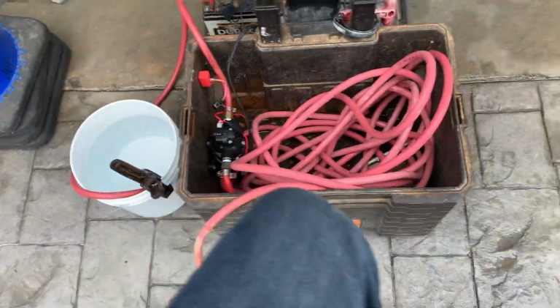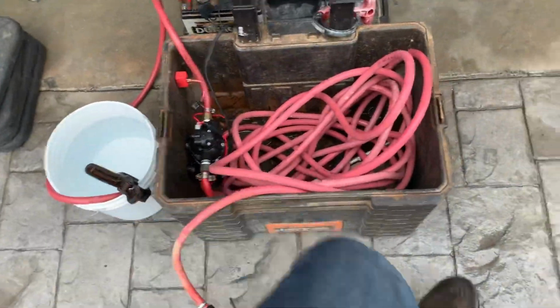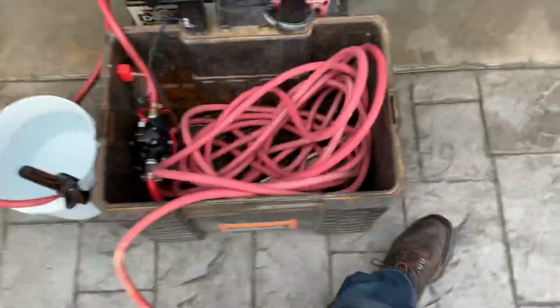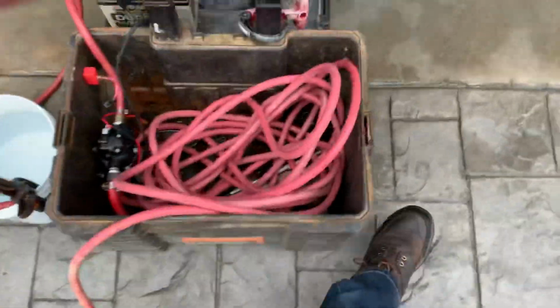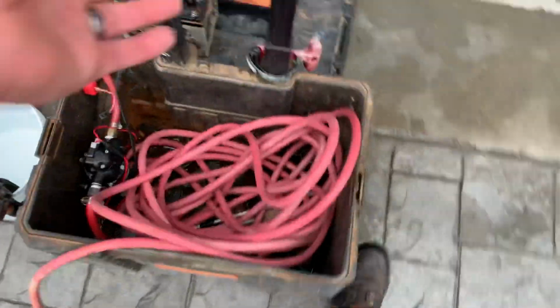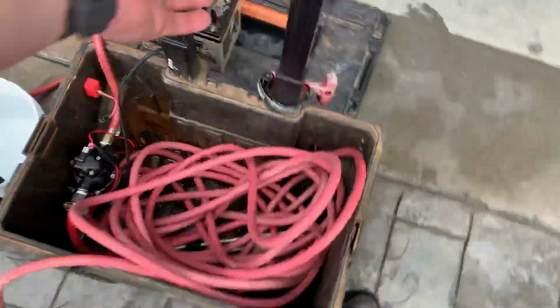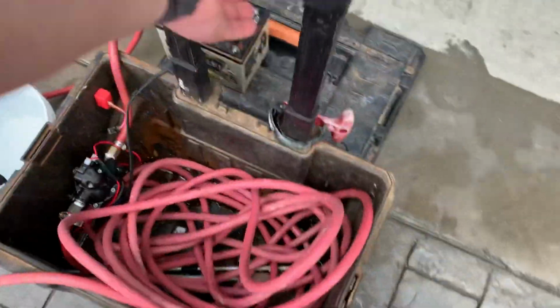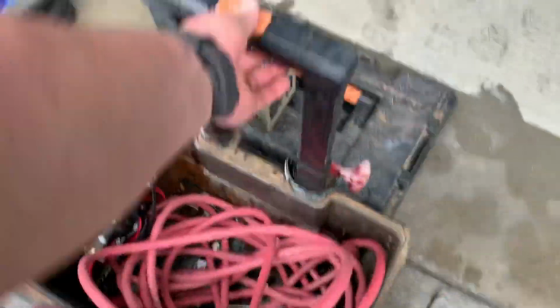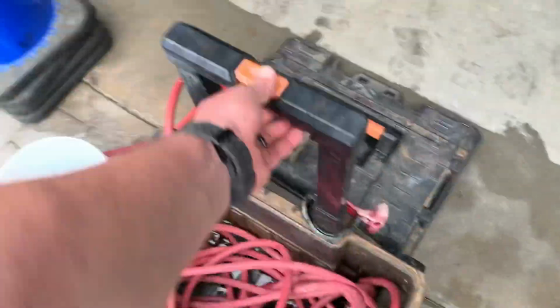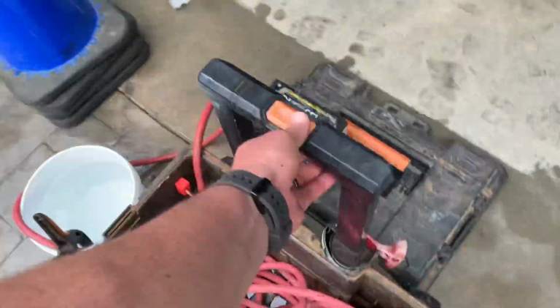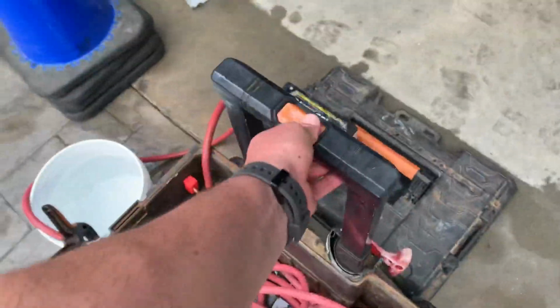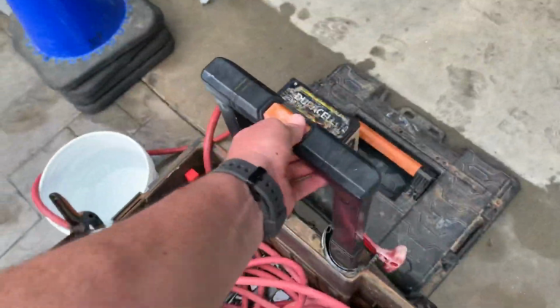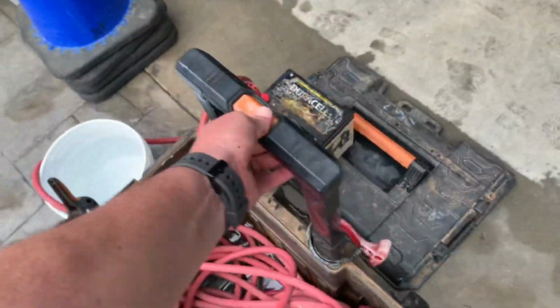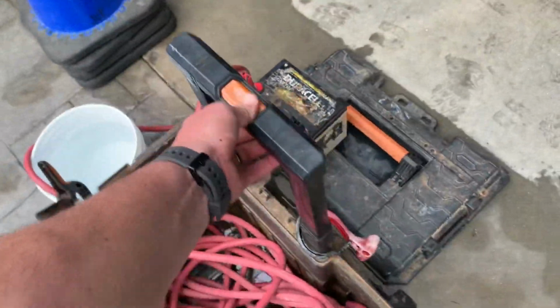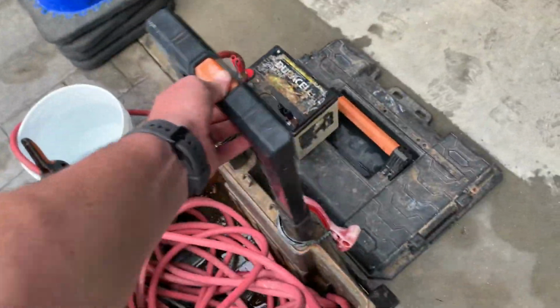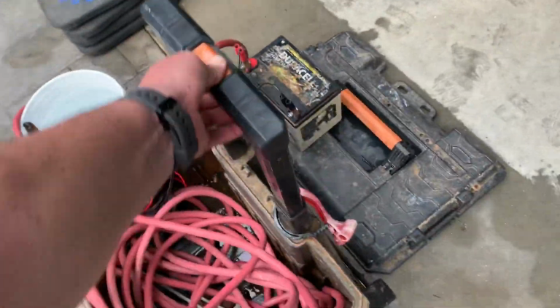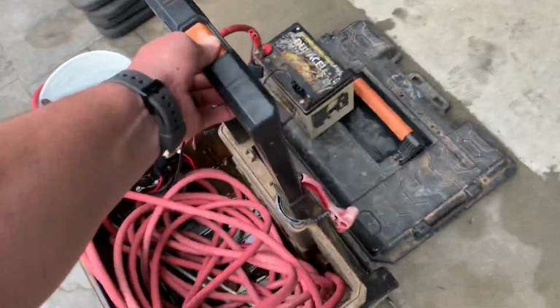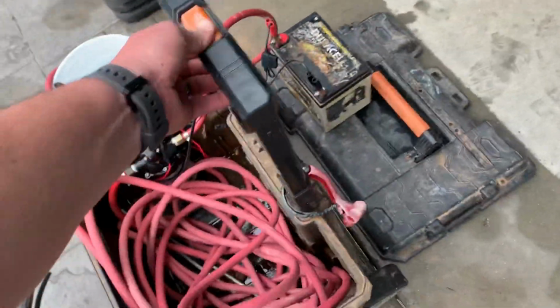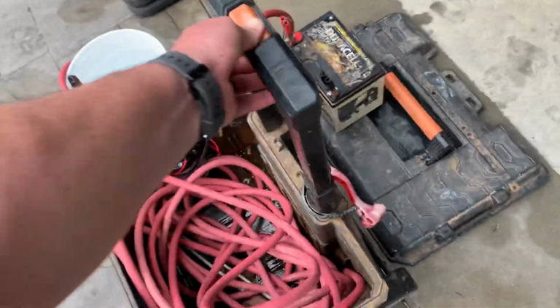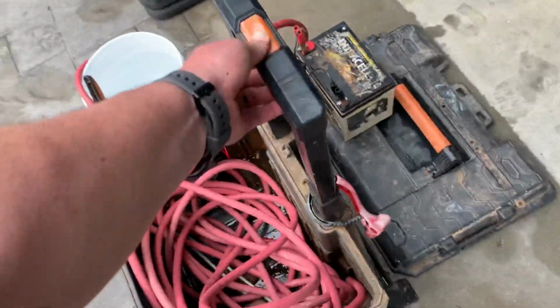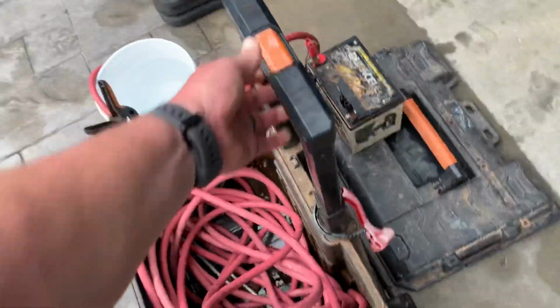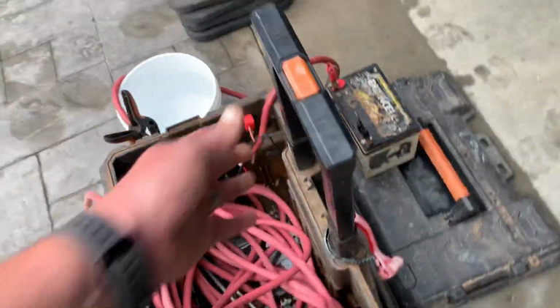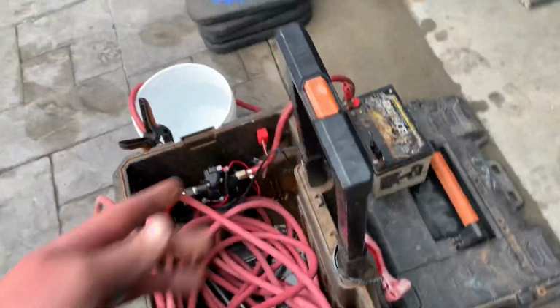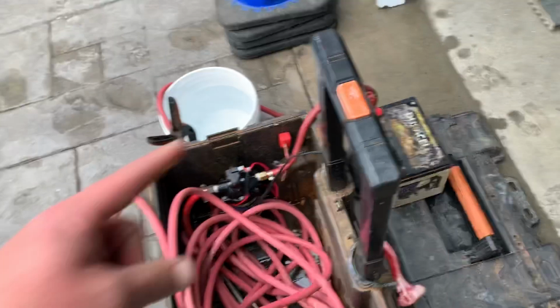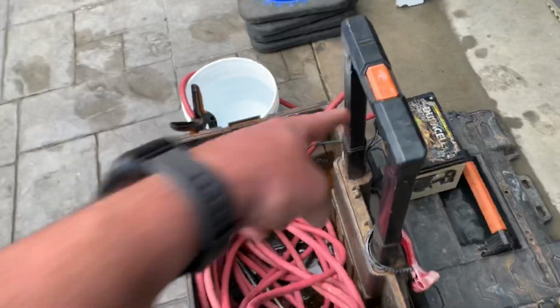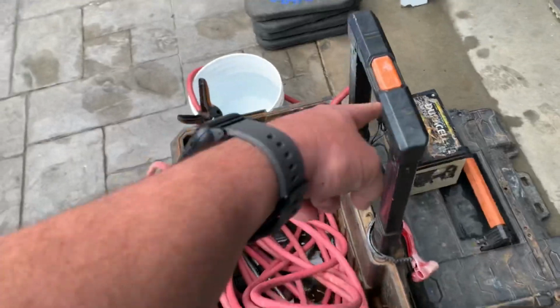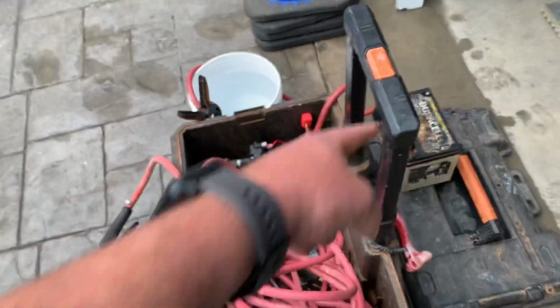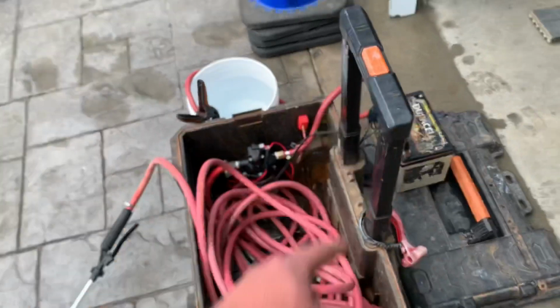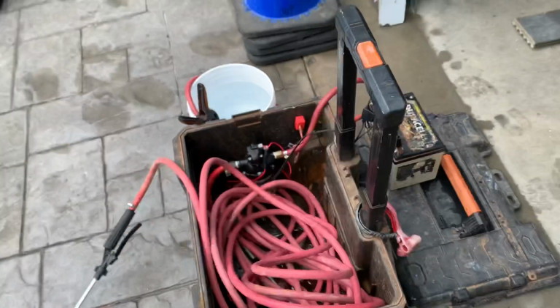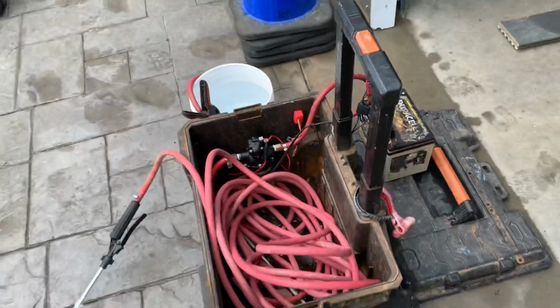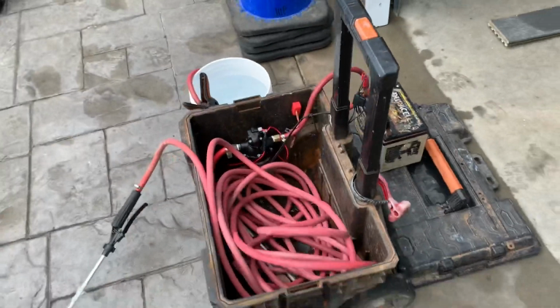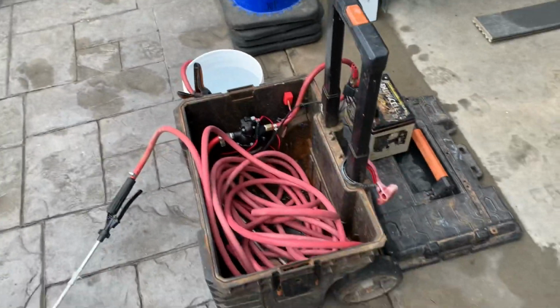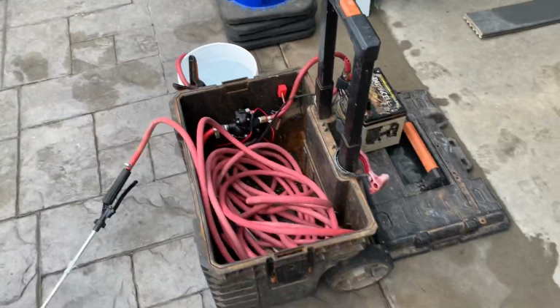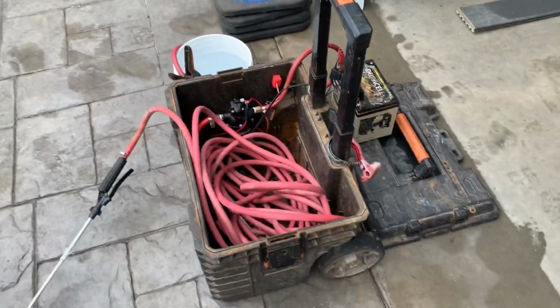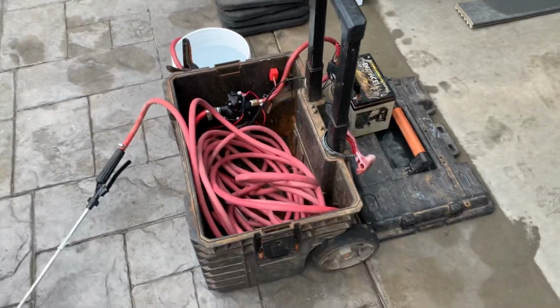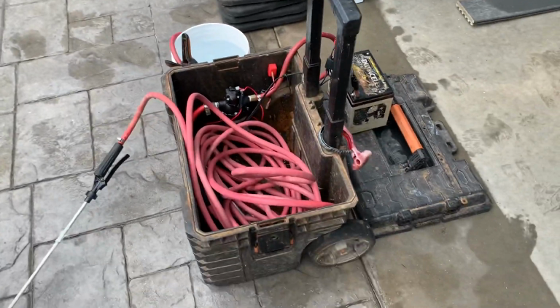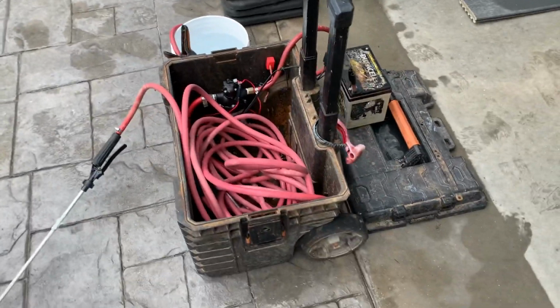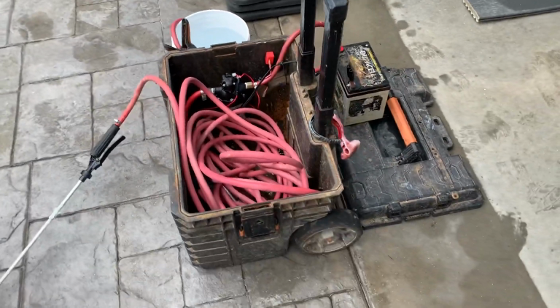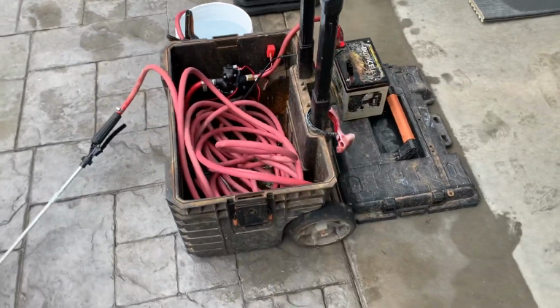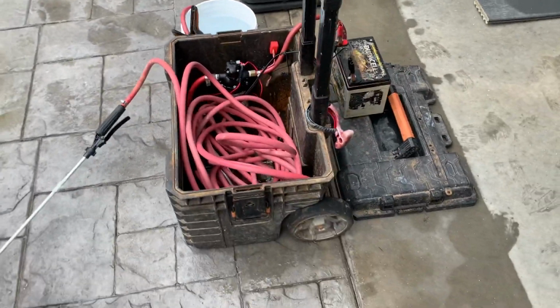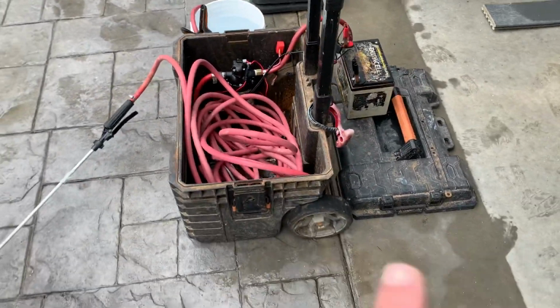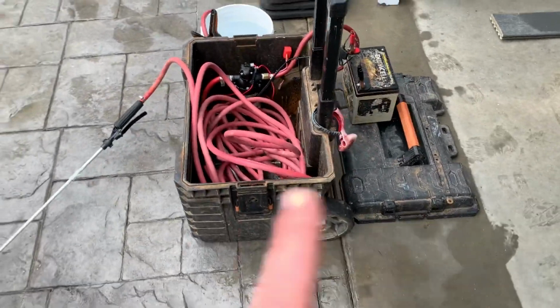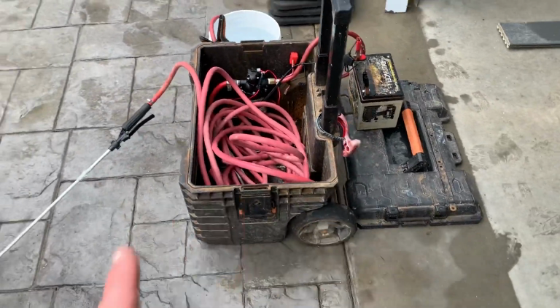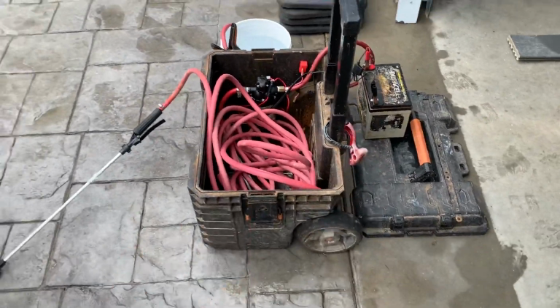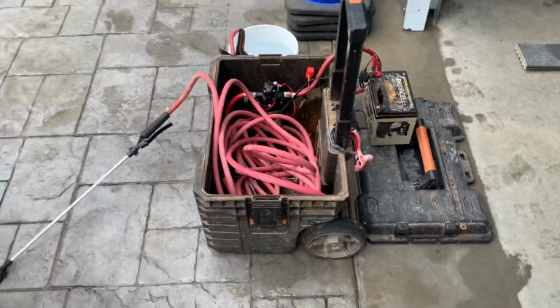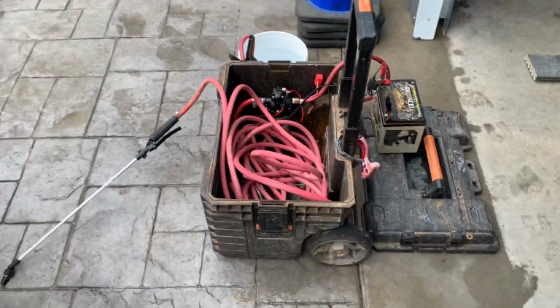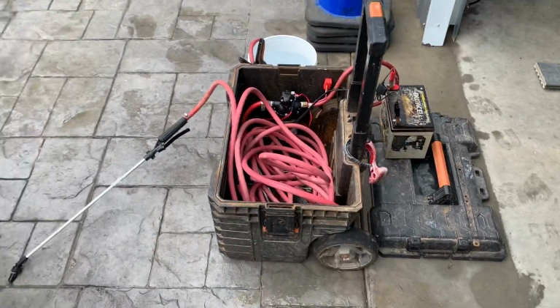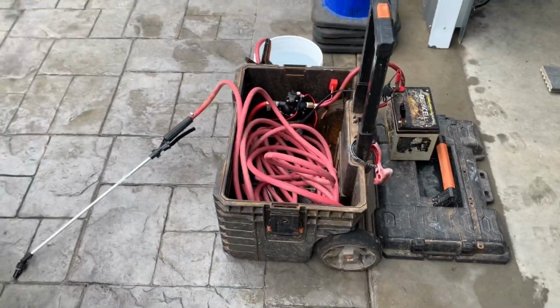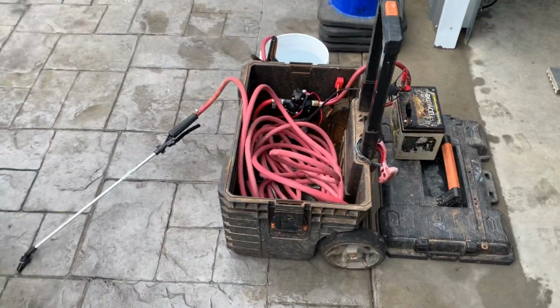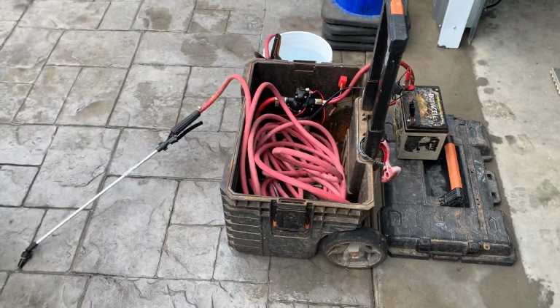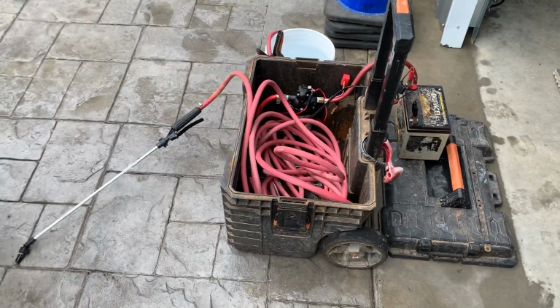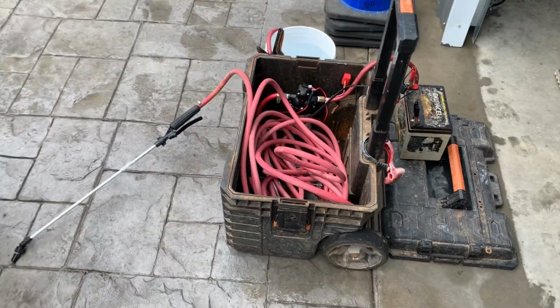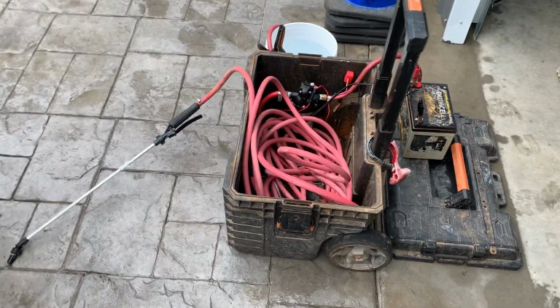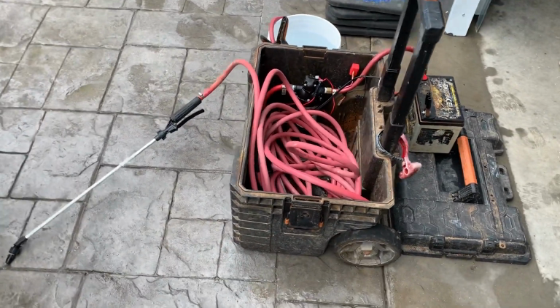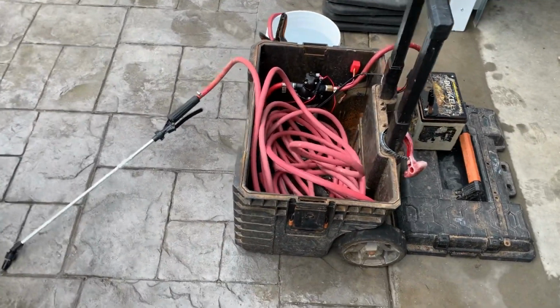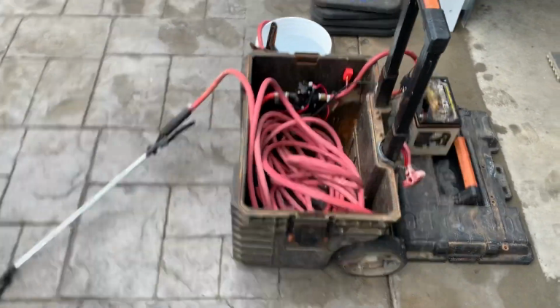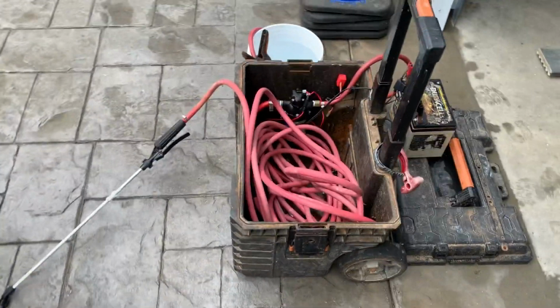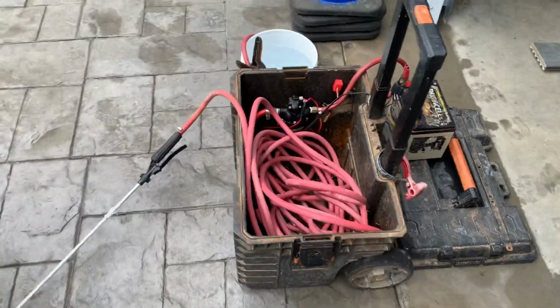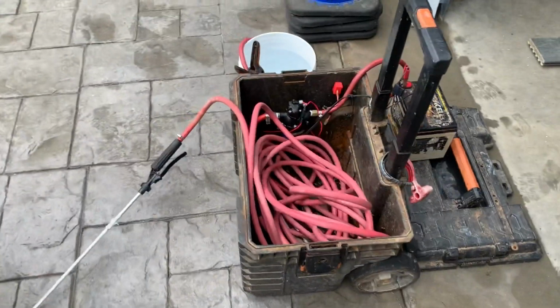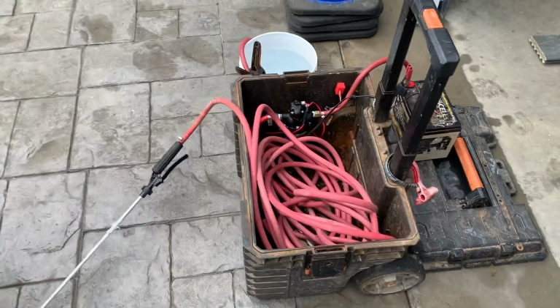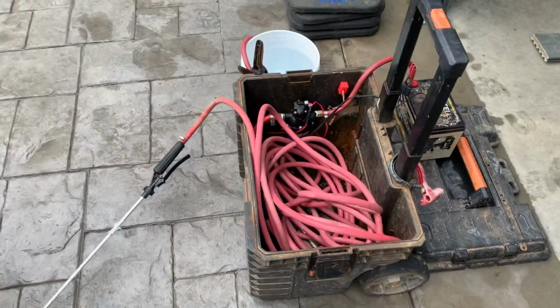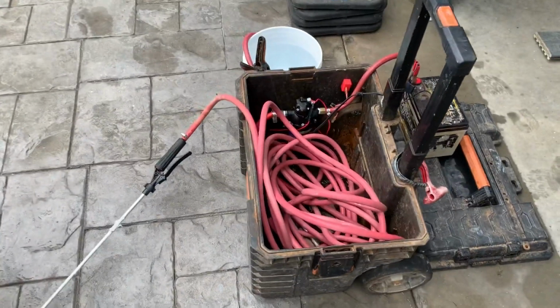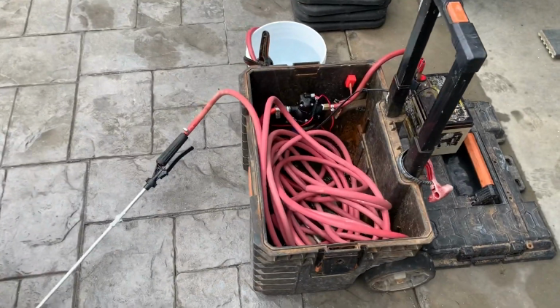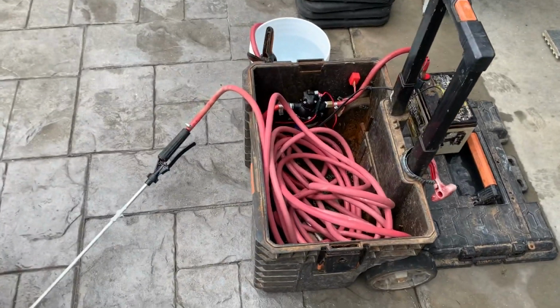Good thing about it is that handle will come up and you can wheel it around the yard, which makes it a little easier.